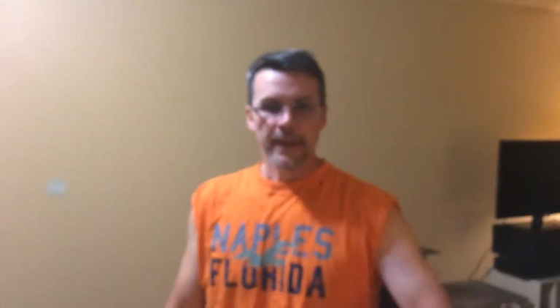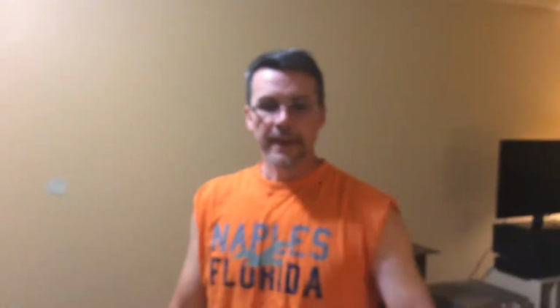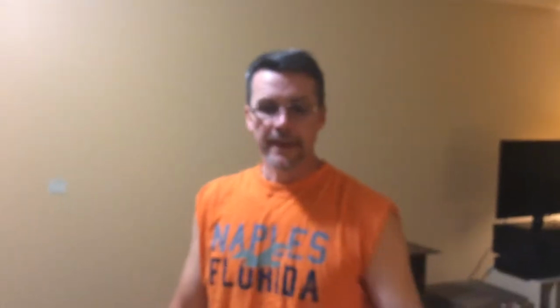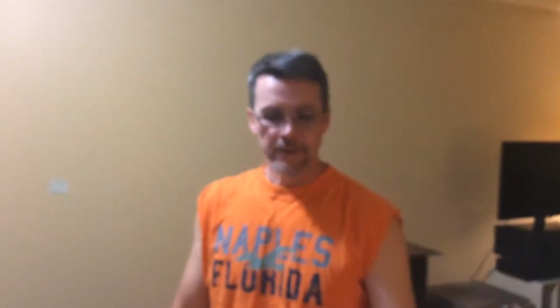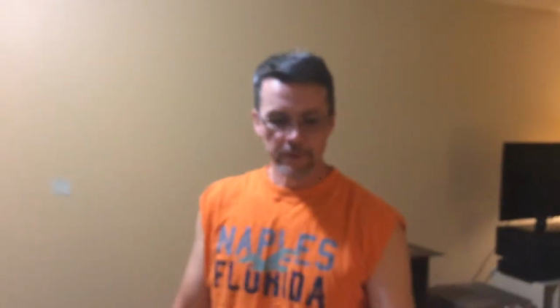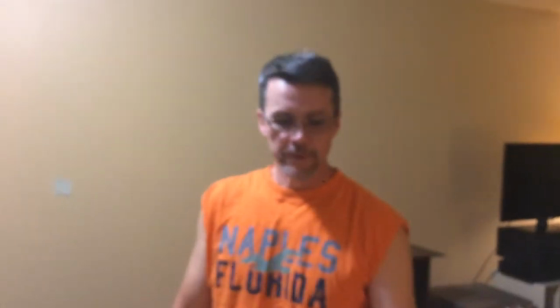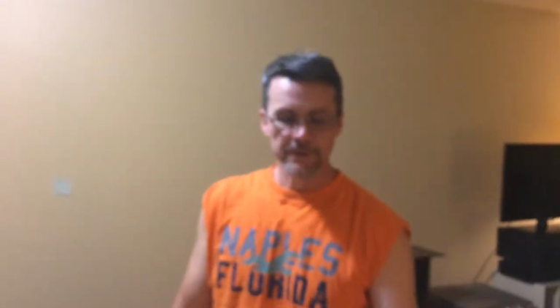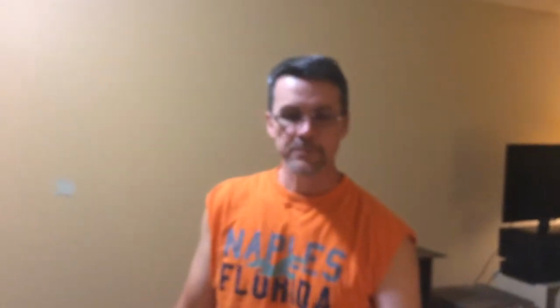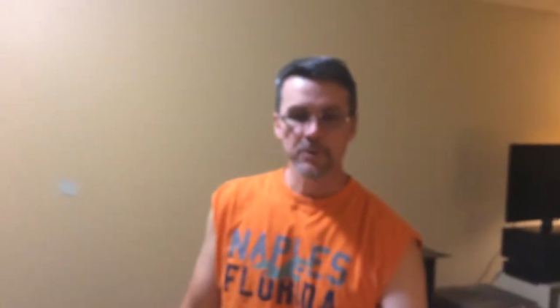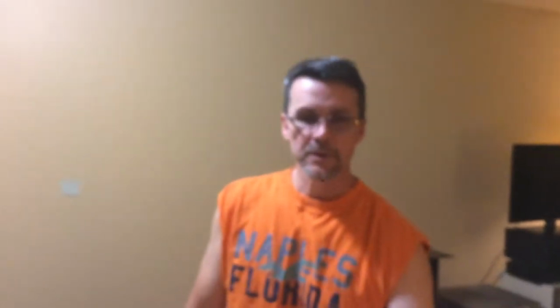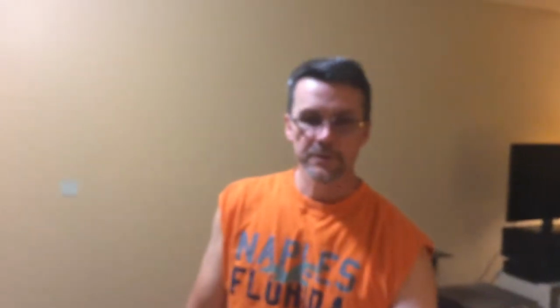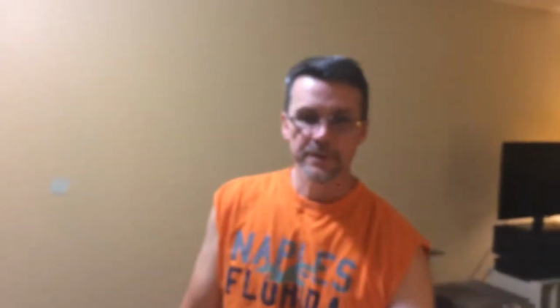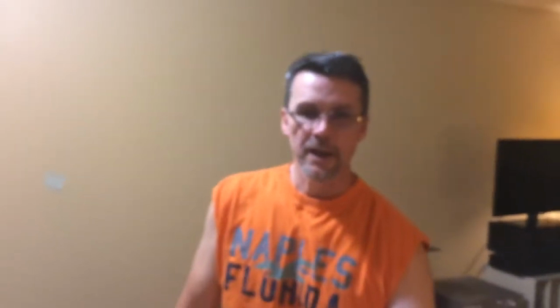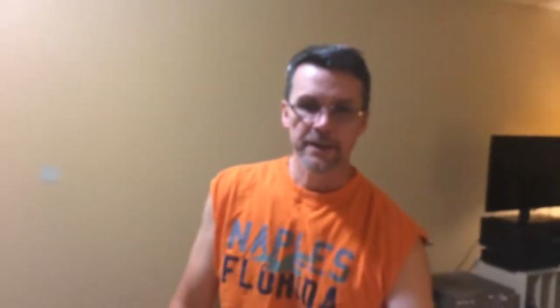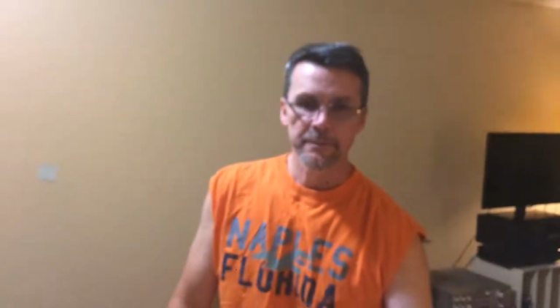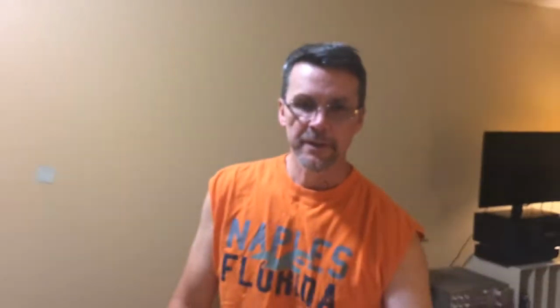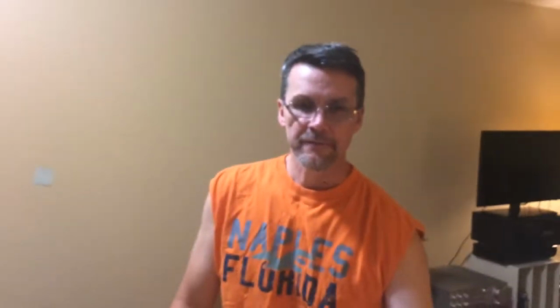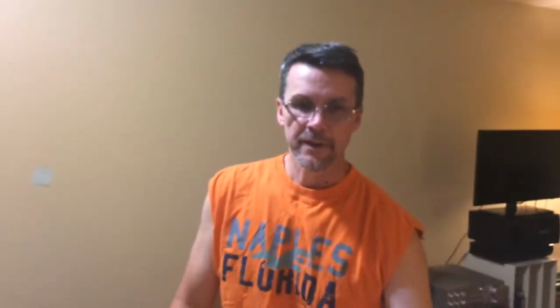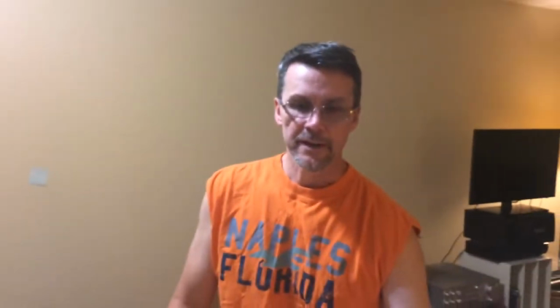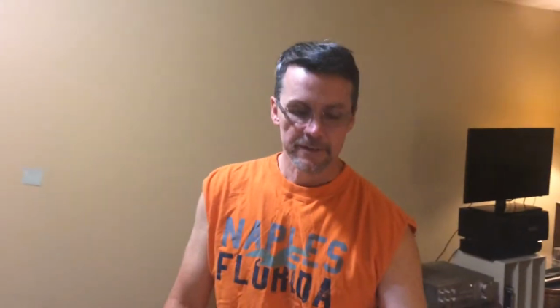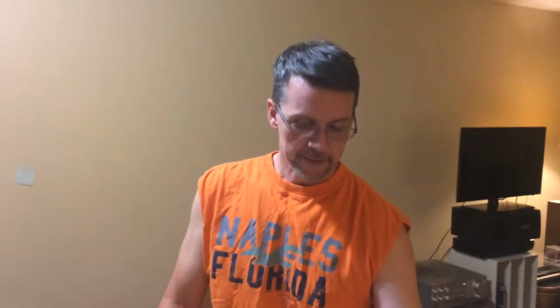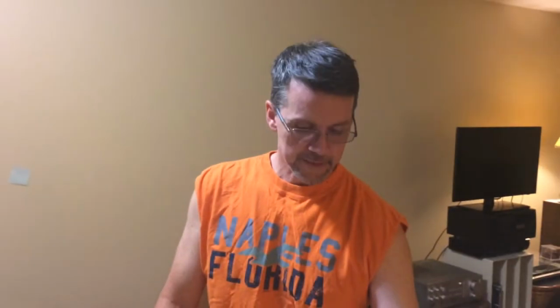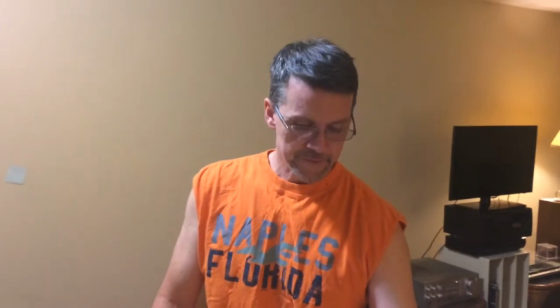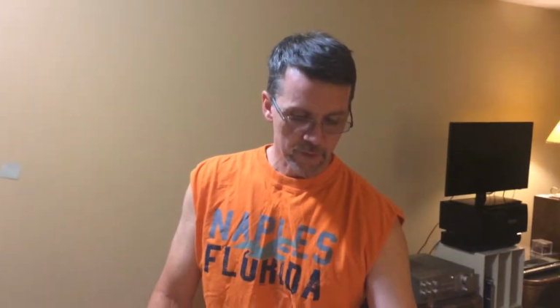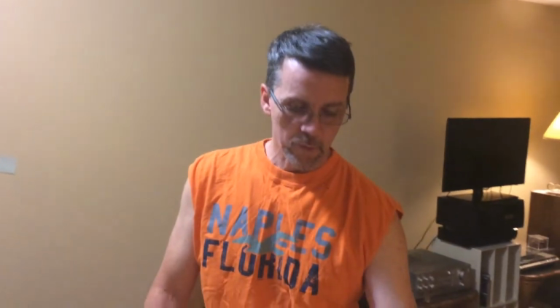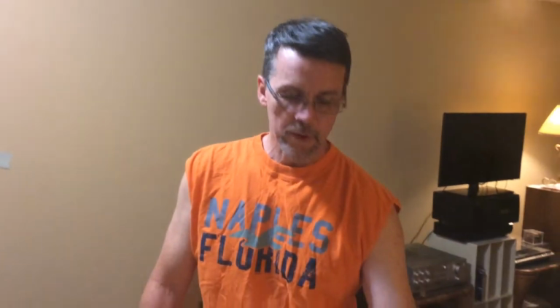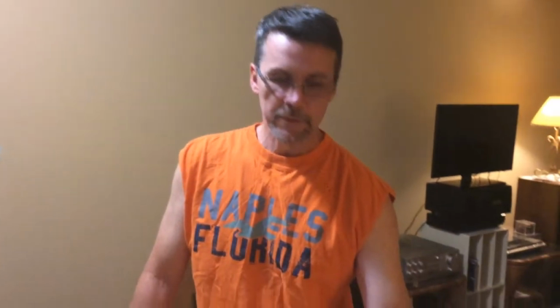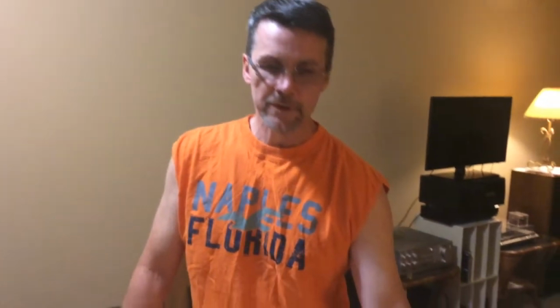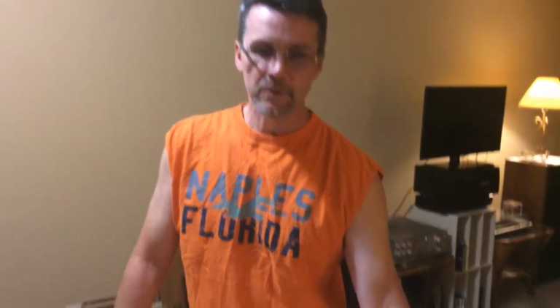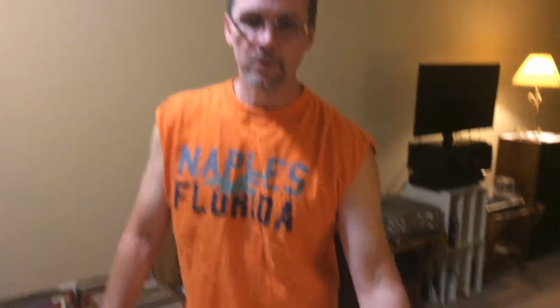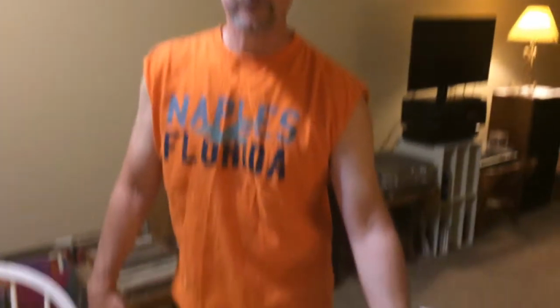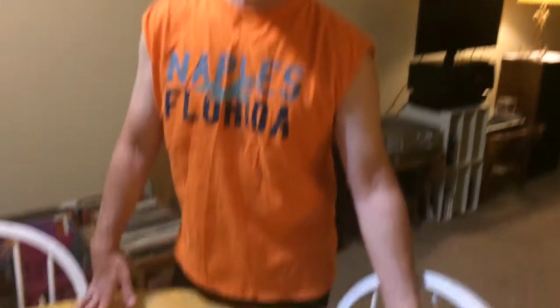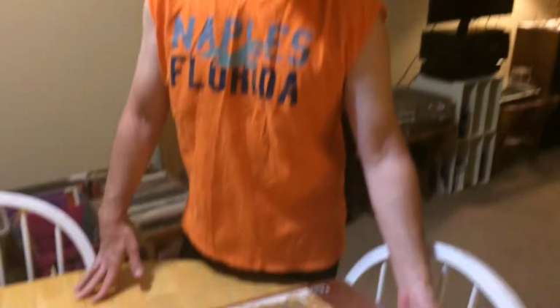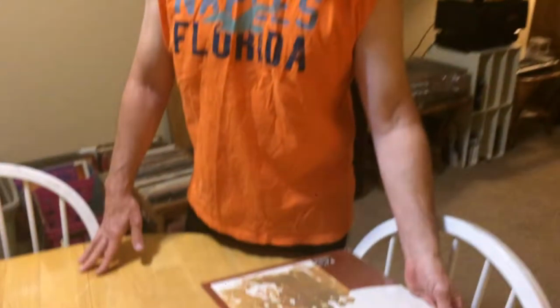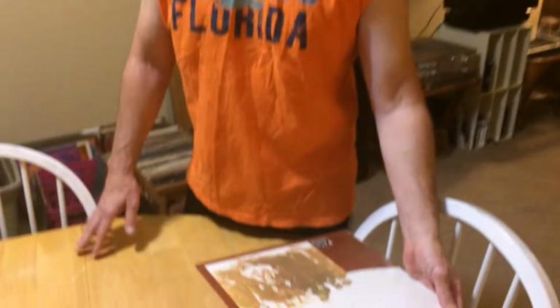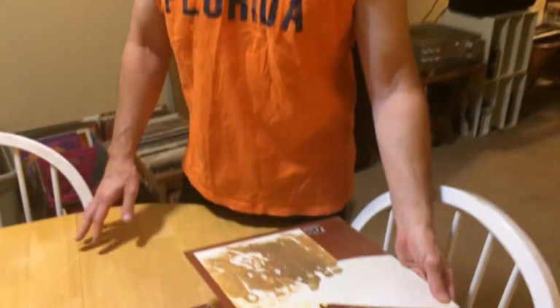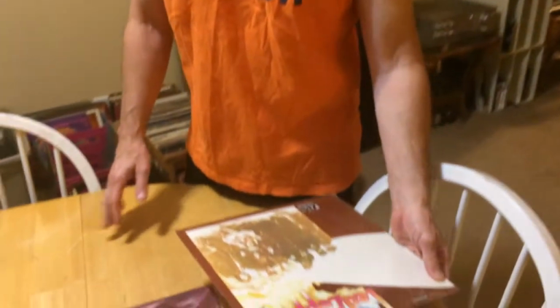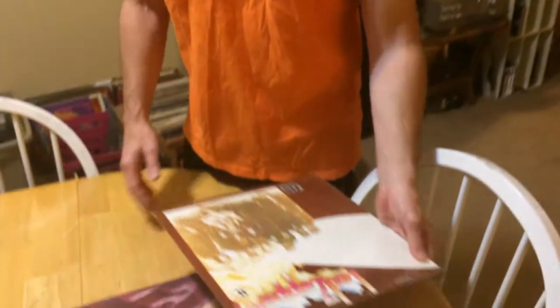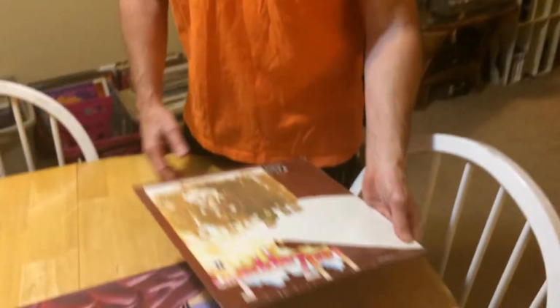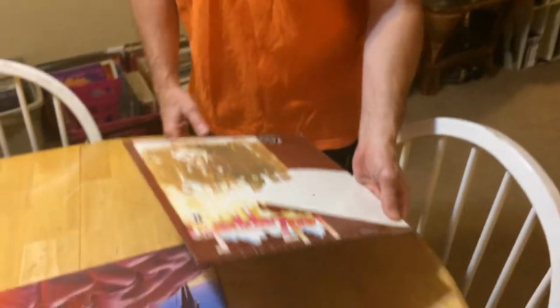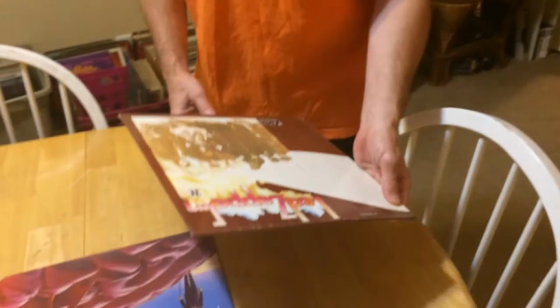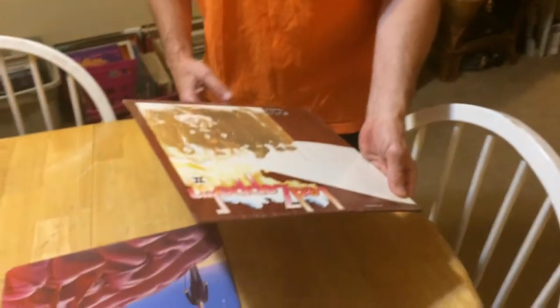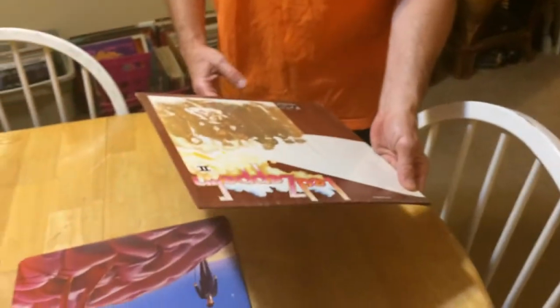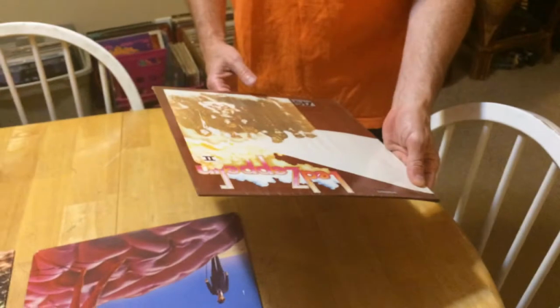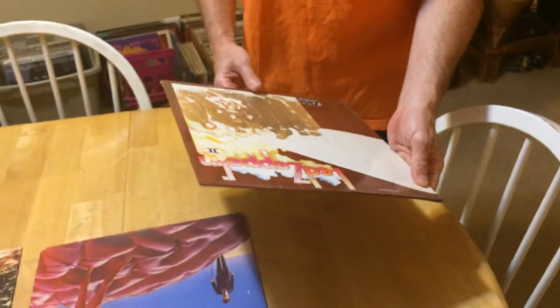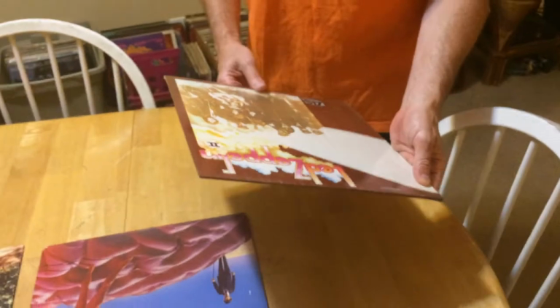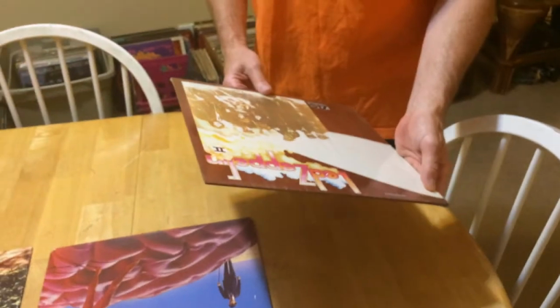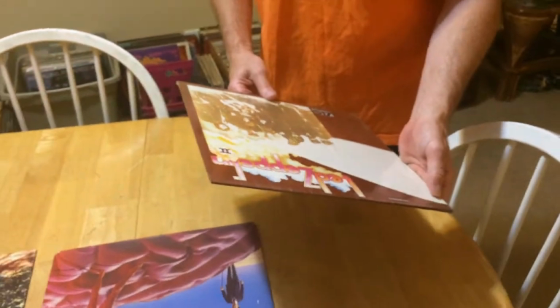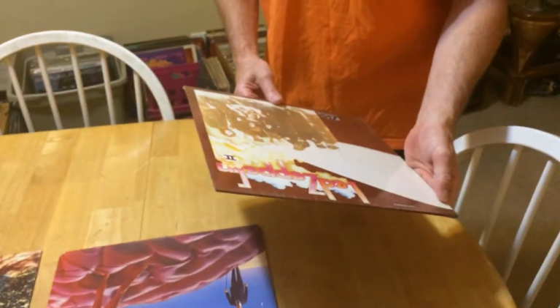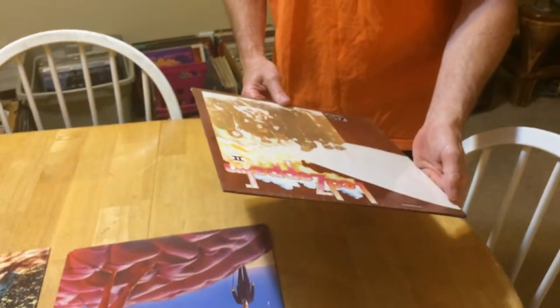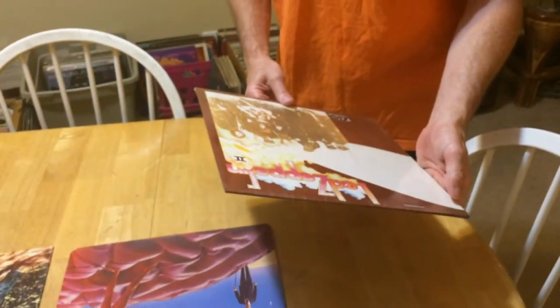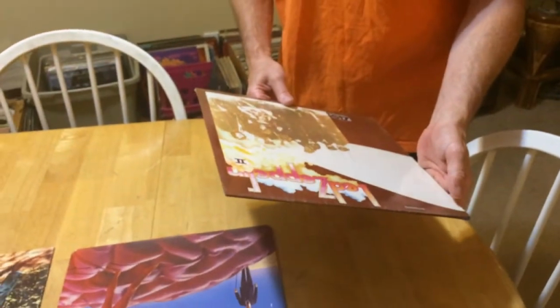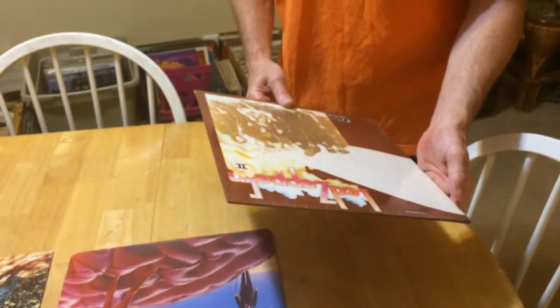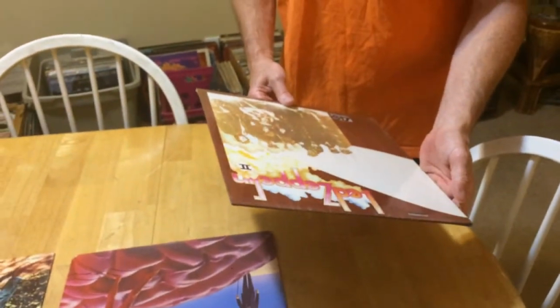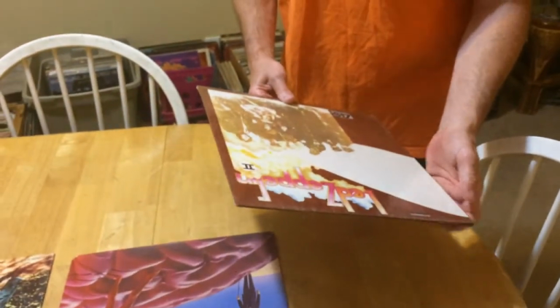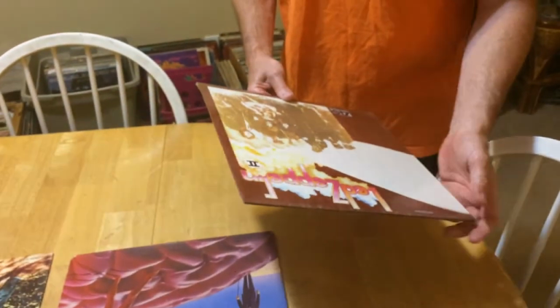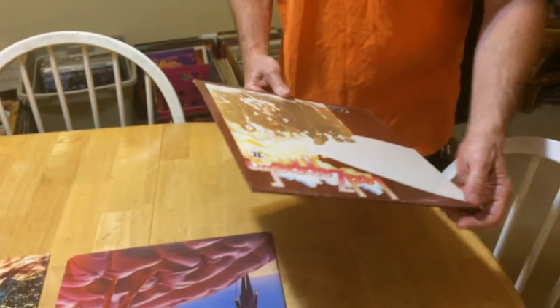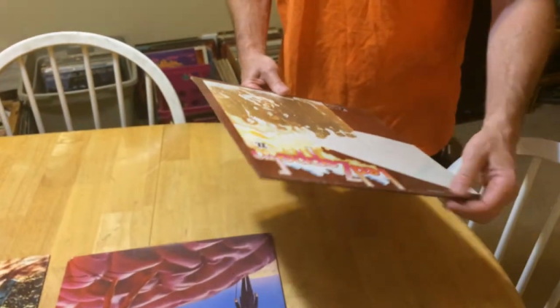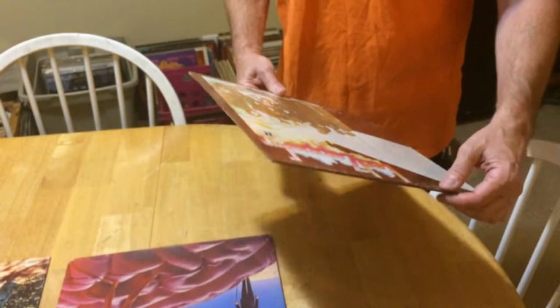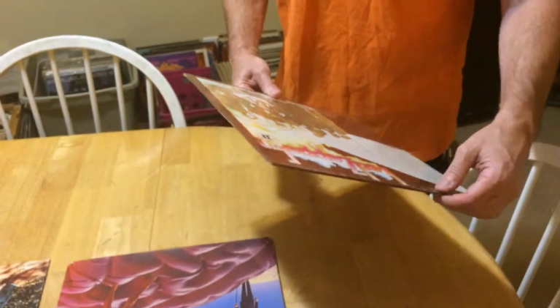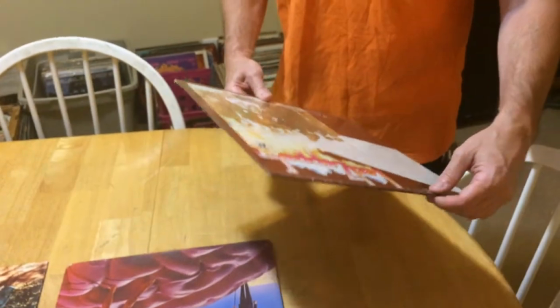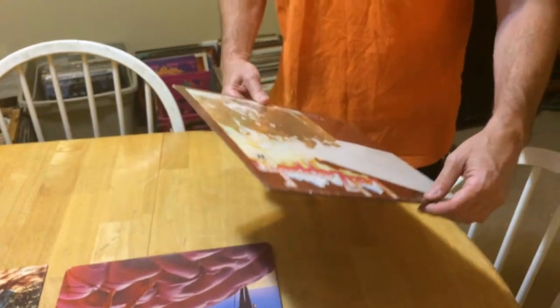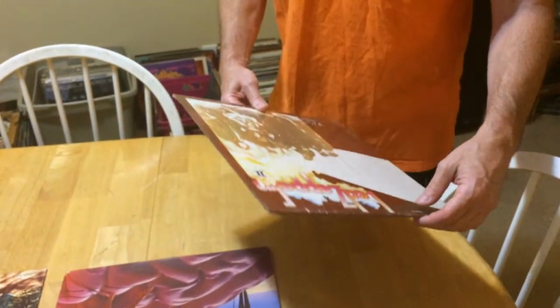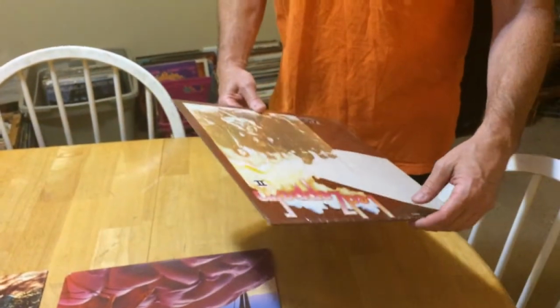Hey, how you doing? This is Merlin with On Demand Vinyl again. What I'm going to go over this time is actually how to grade vinyl.